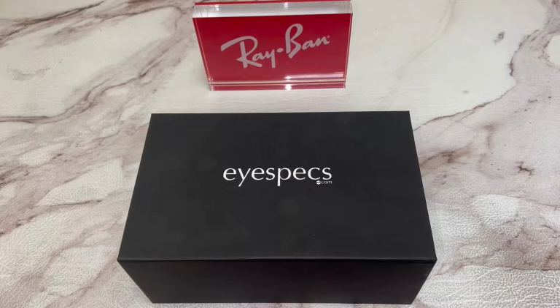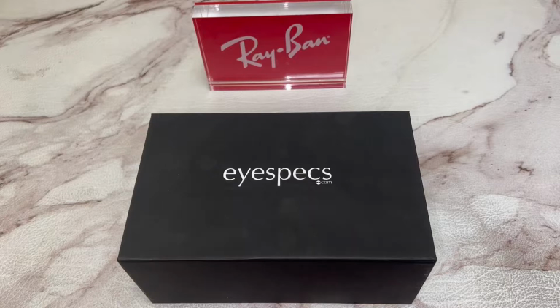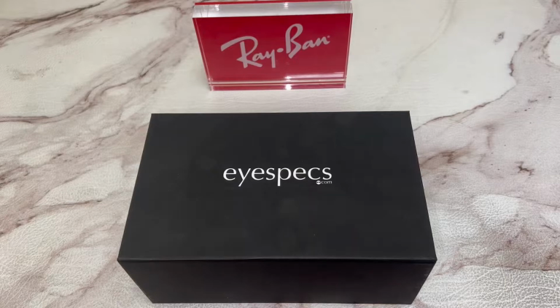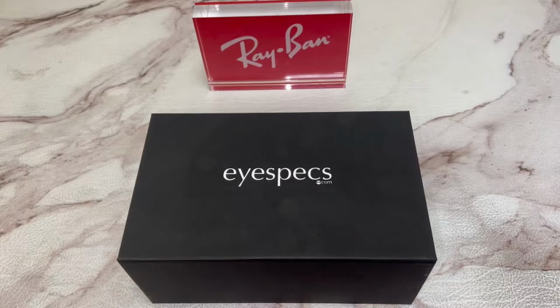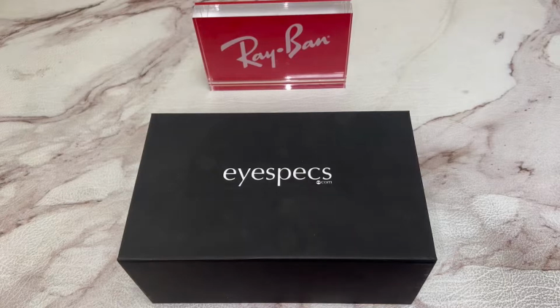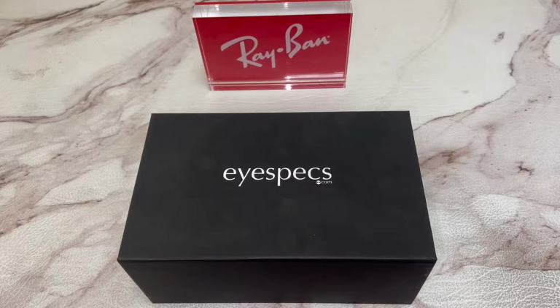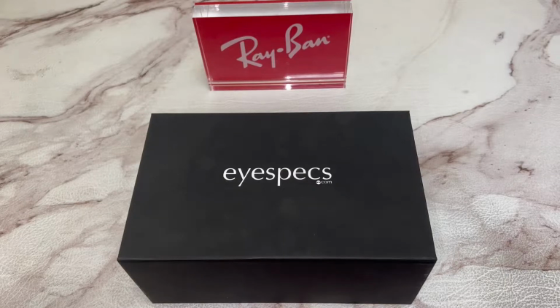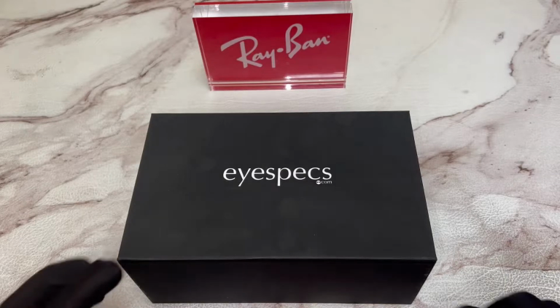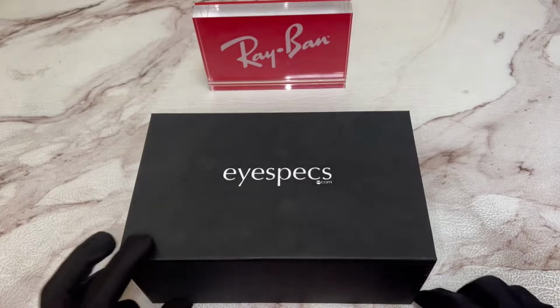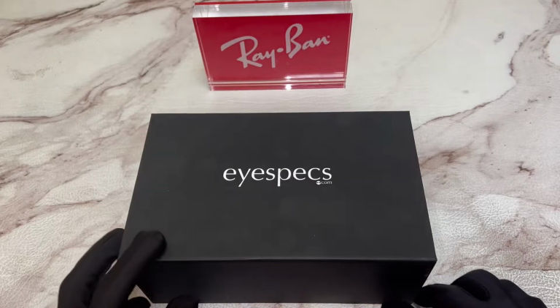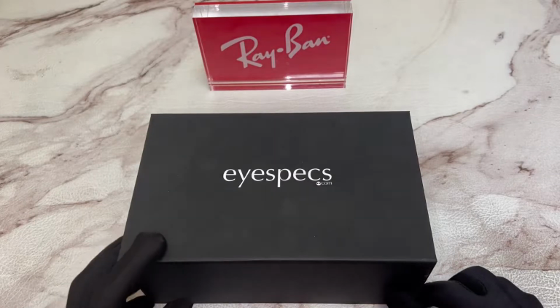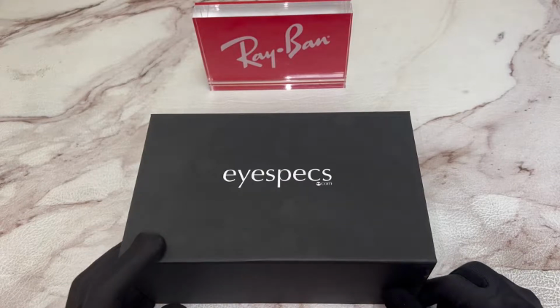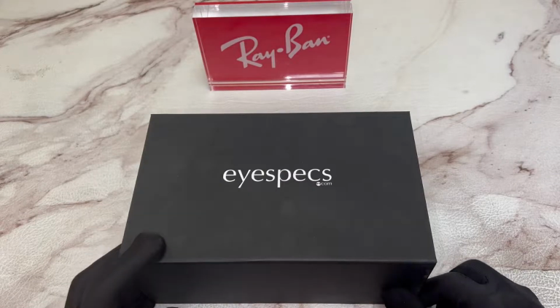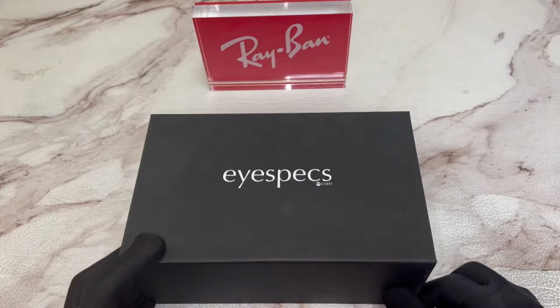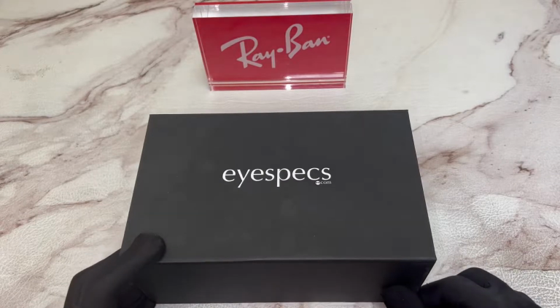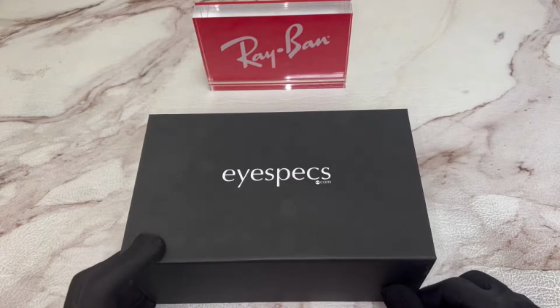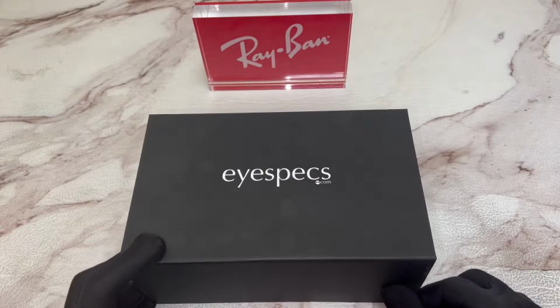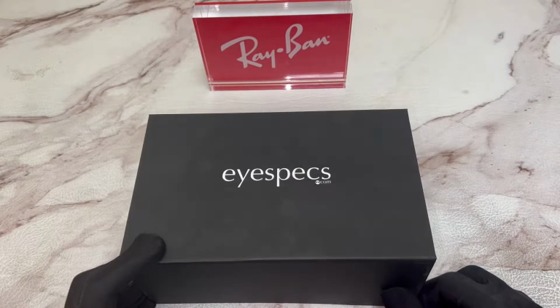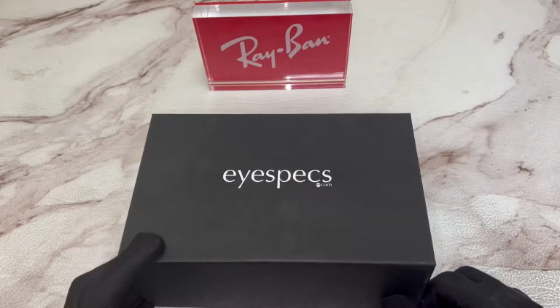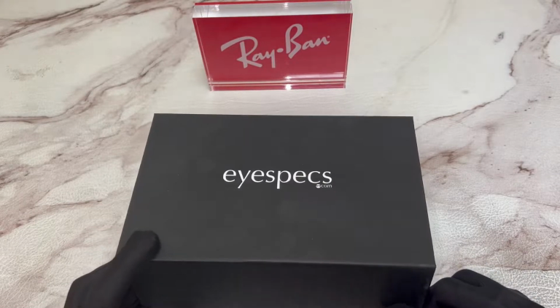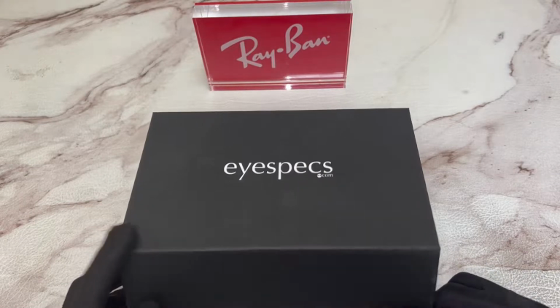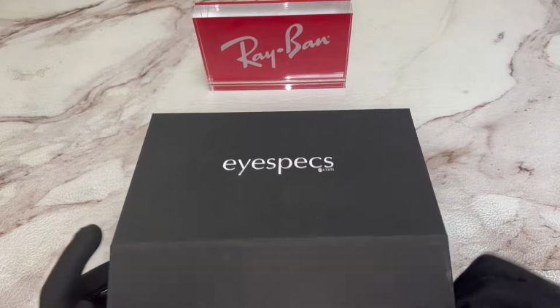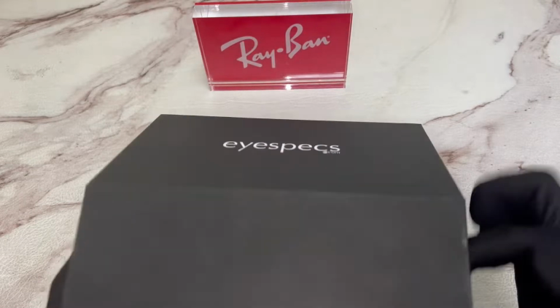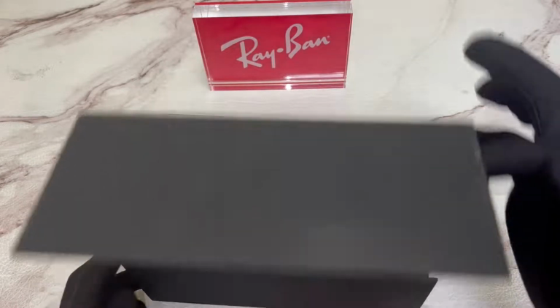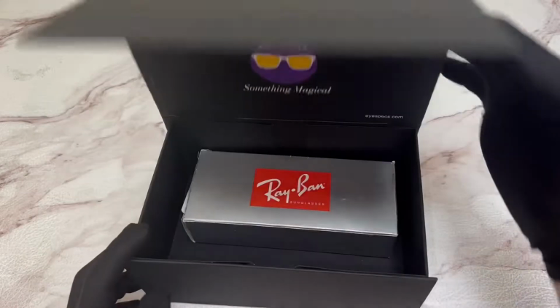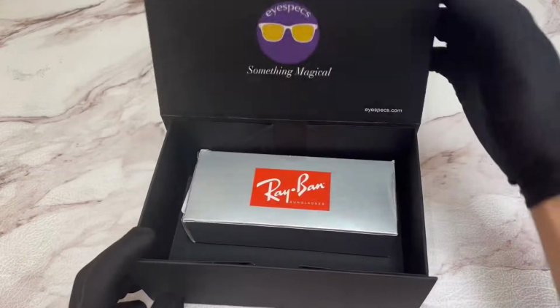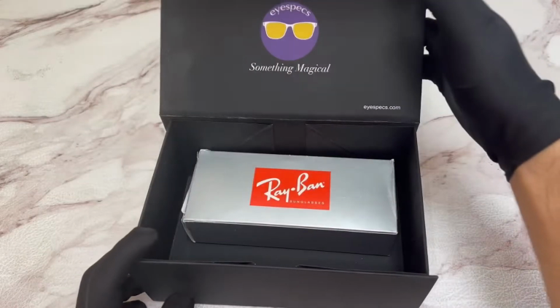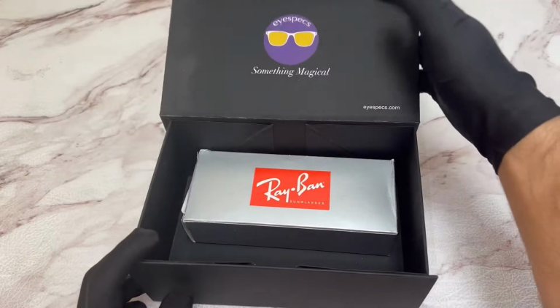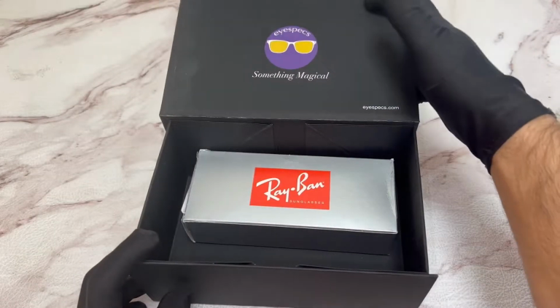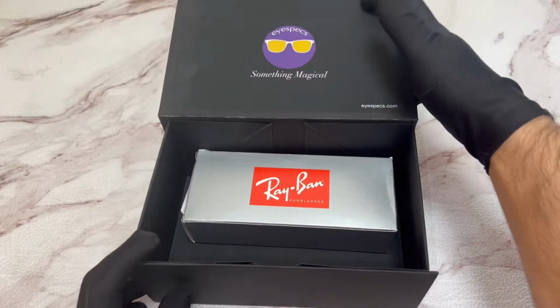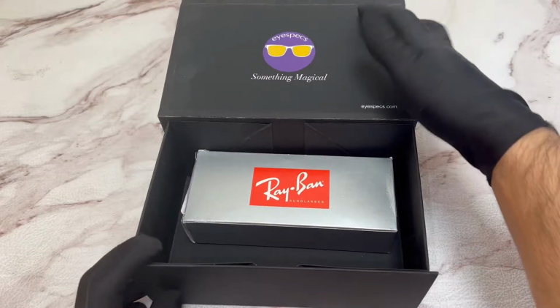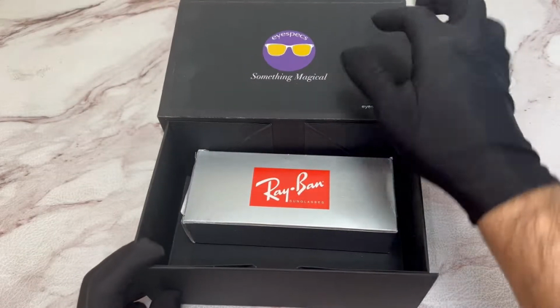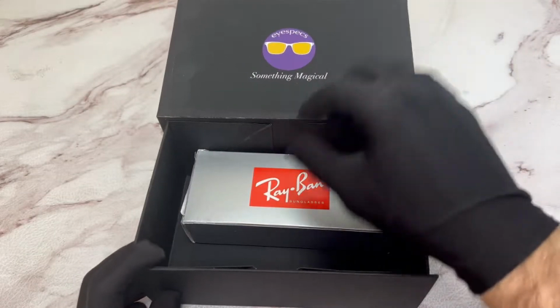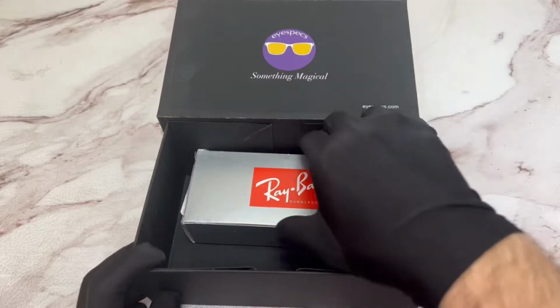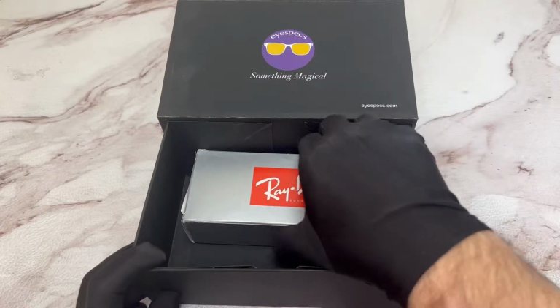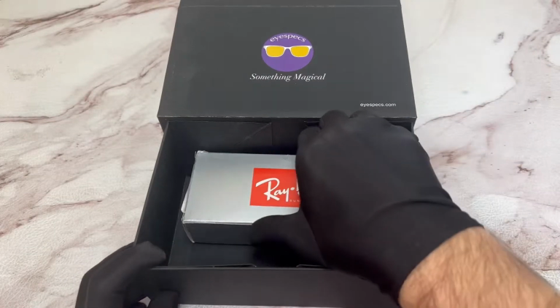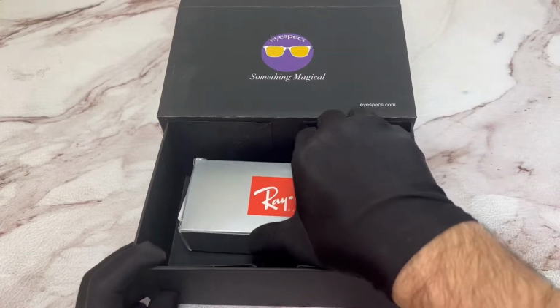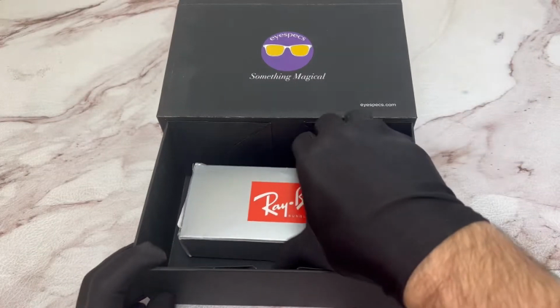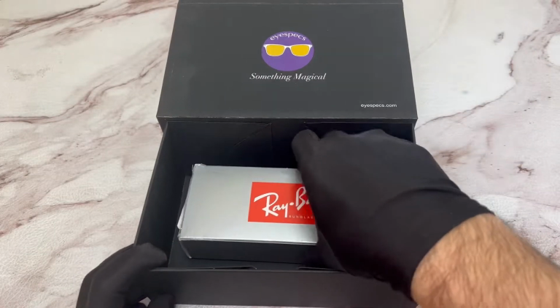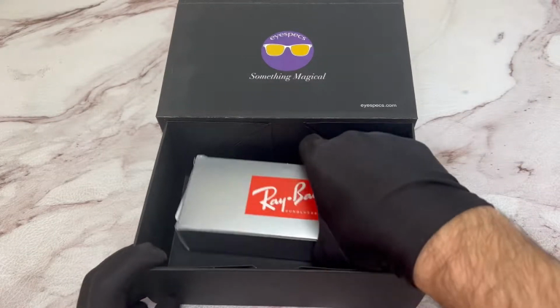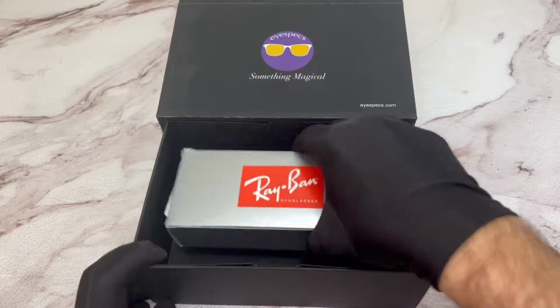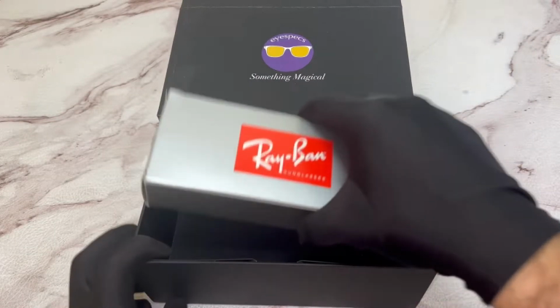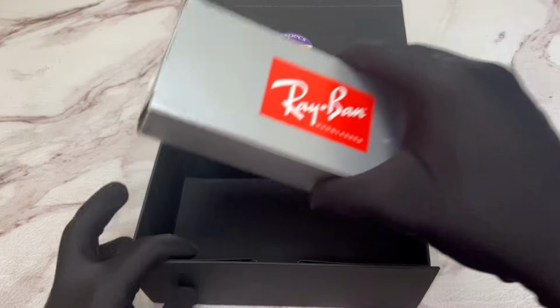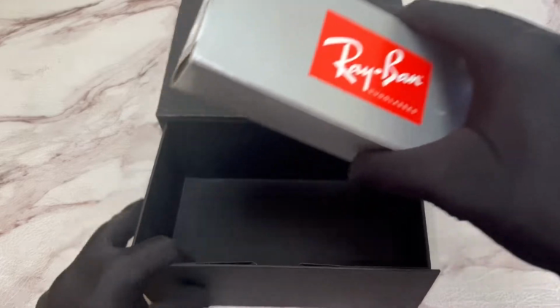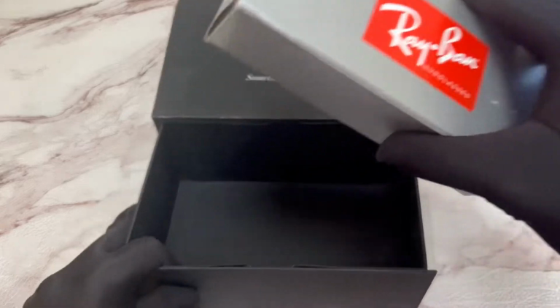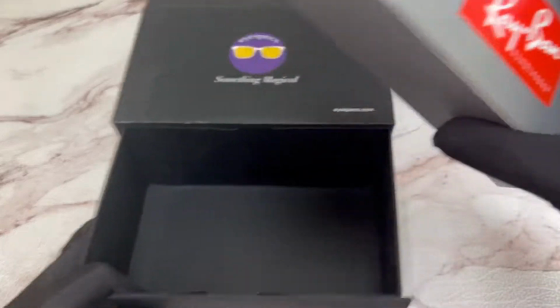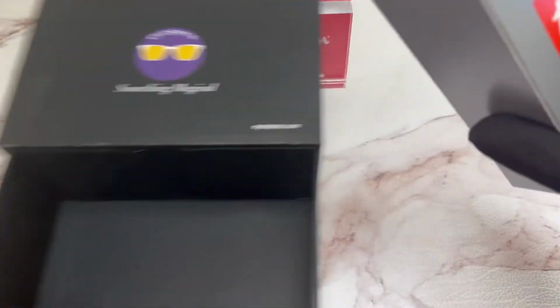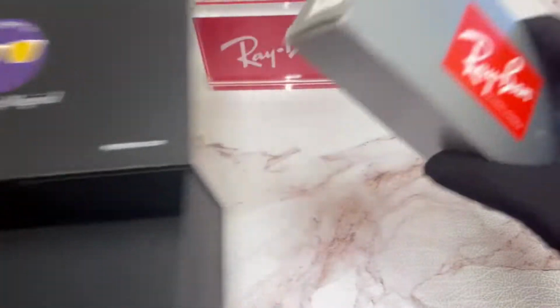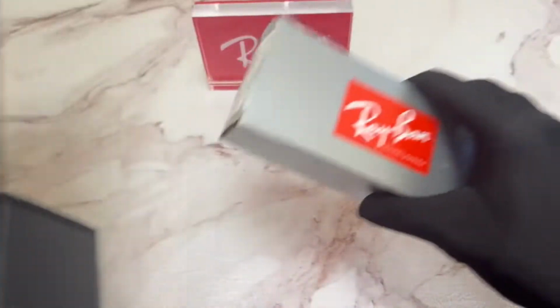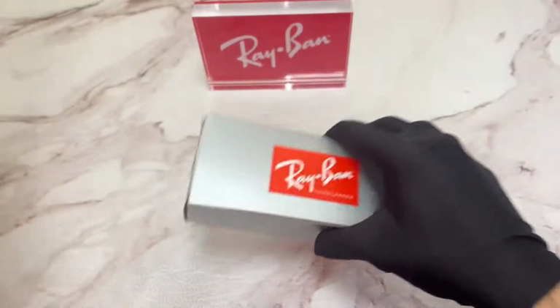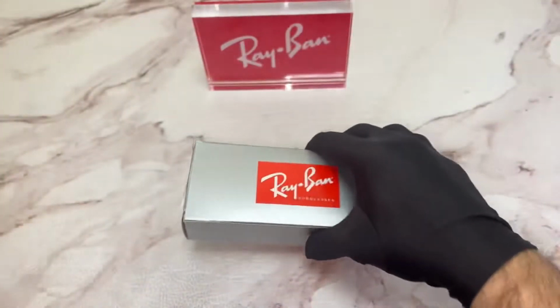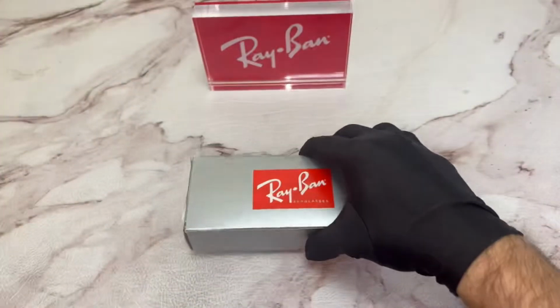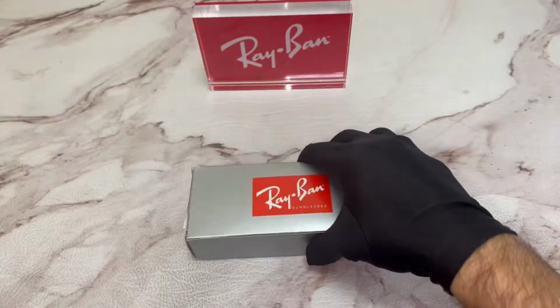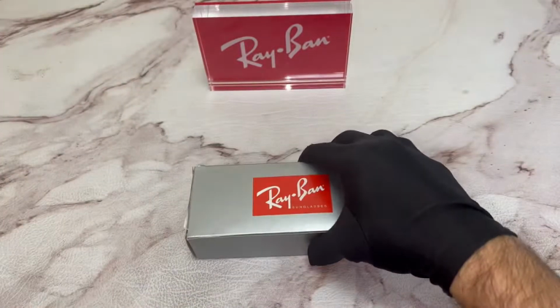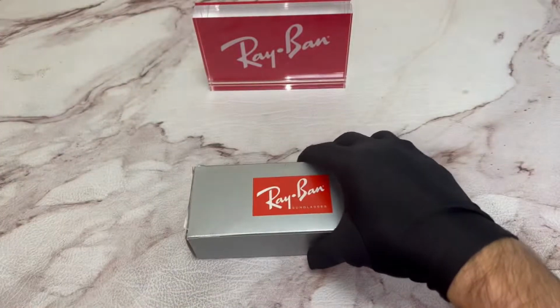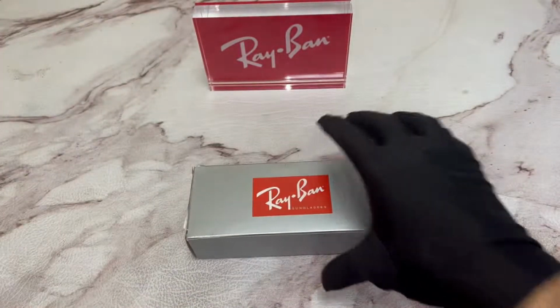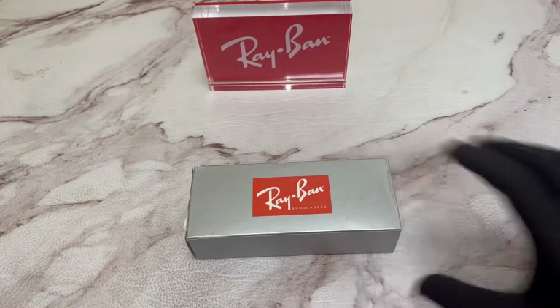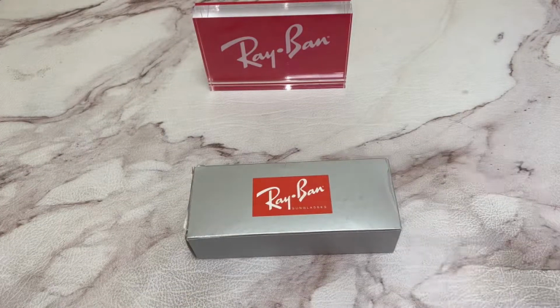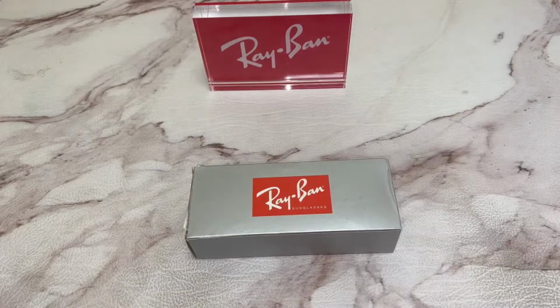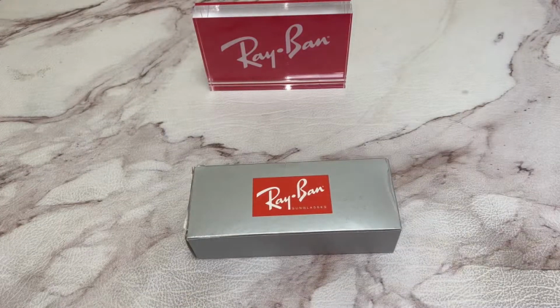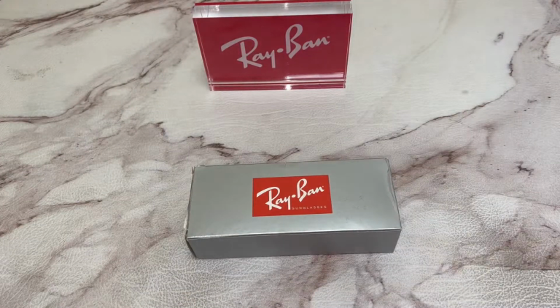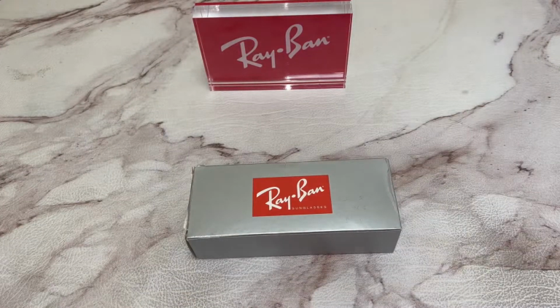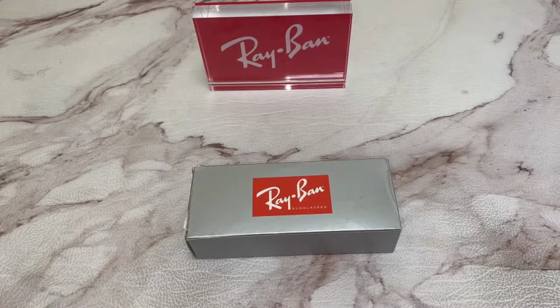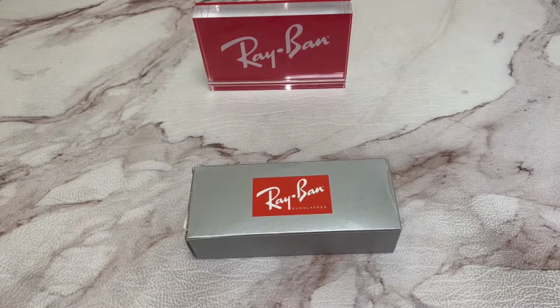Hello everyone, greetings from iSPEX.com. Today I'll be unboxing Ray-Ban Wayfarer sunglasses model RB-2132.